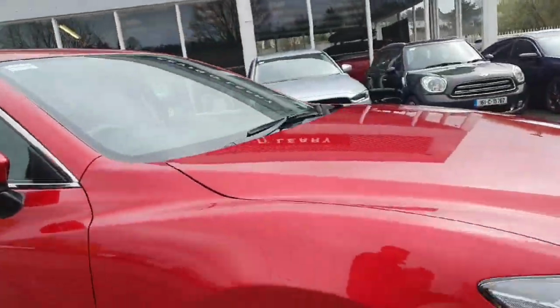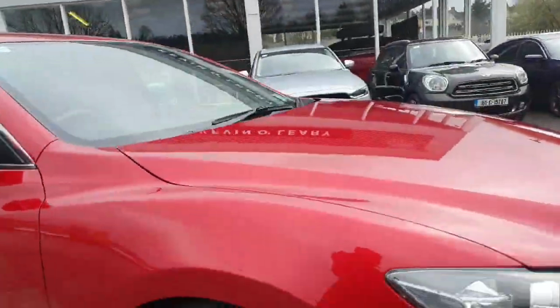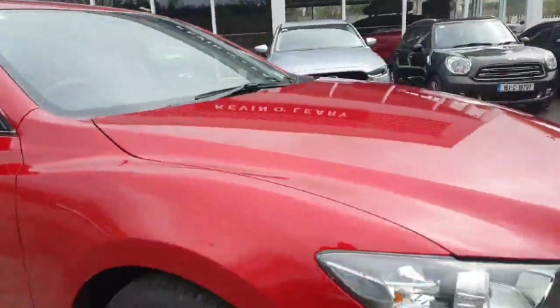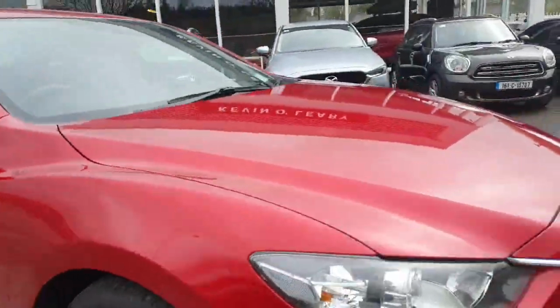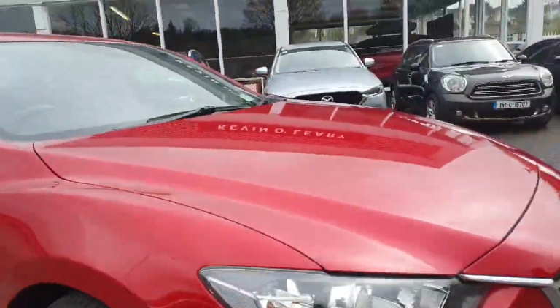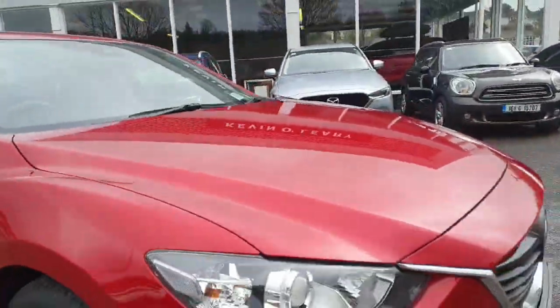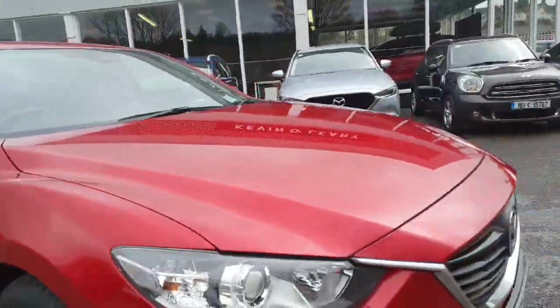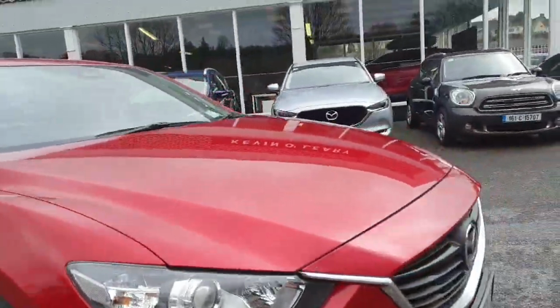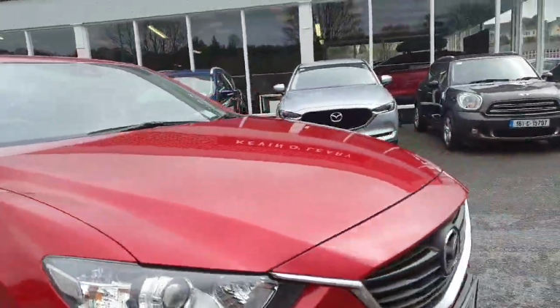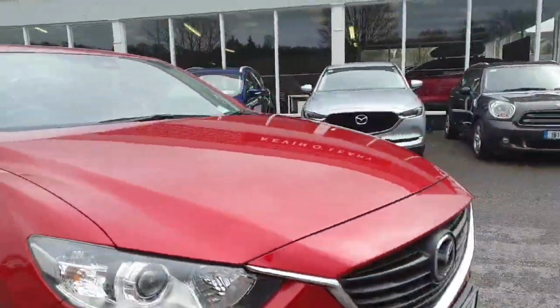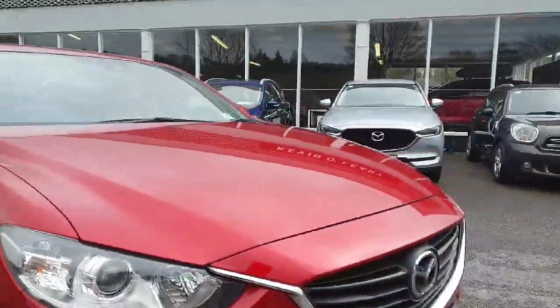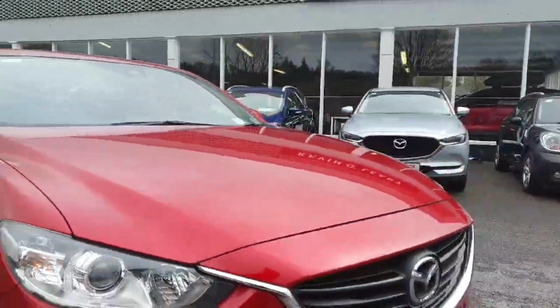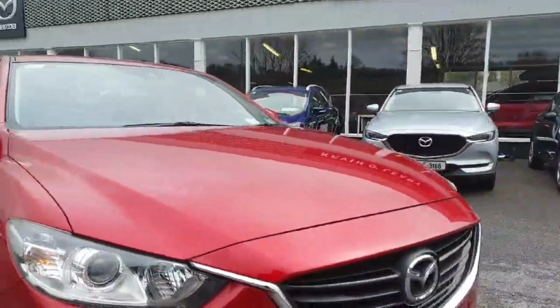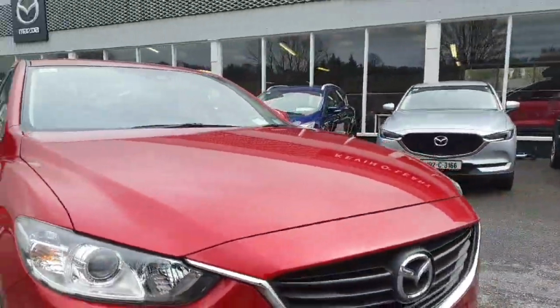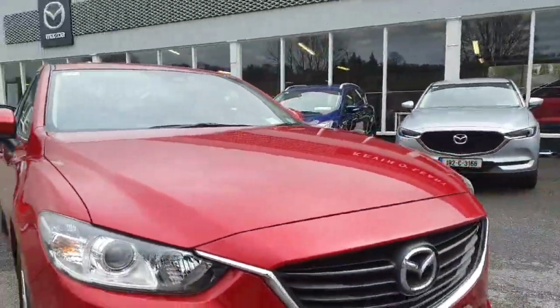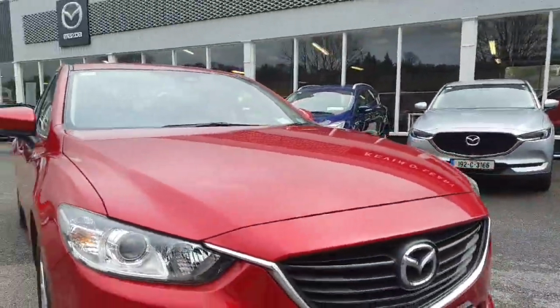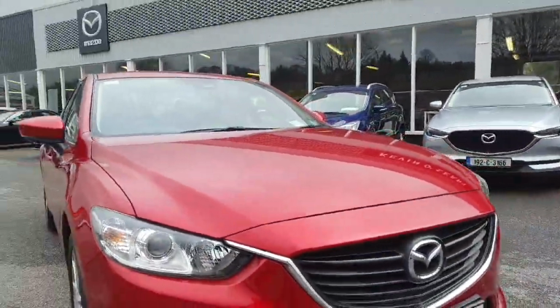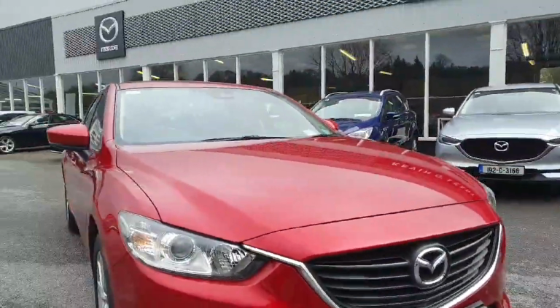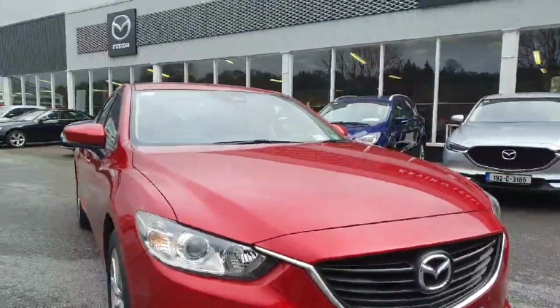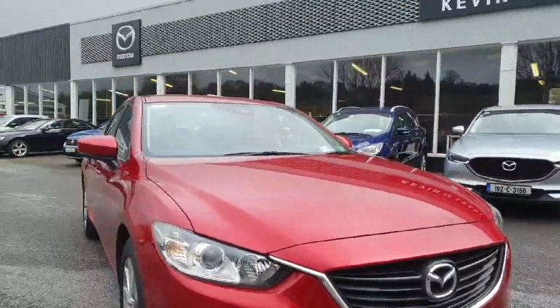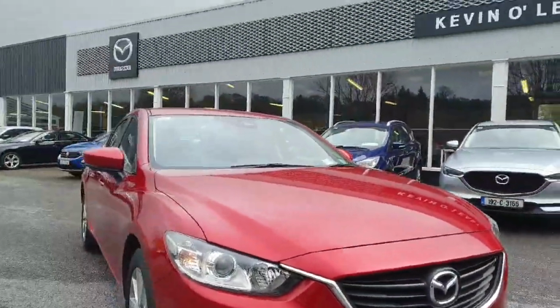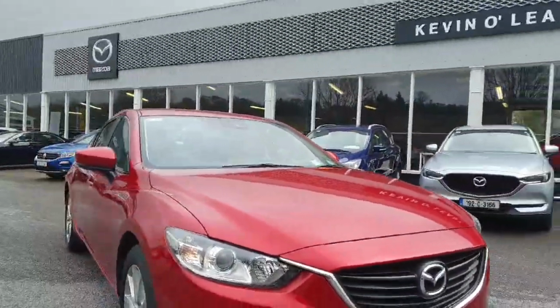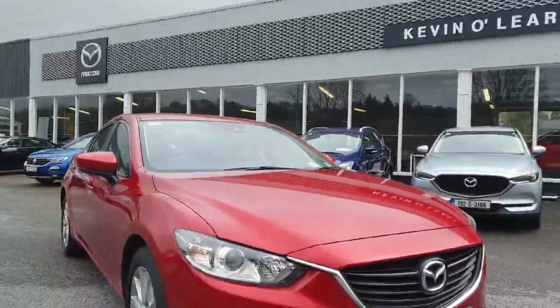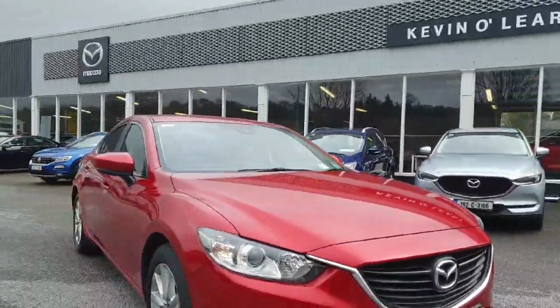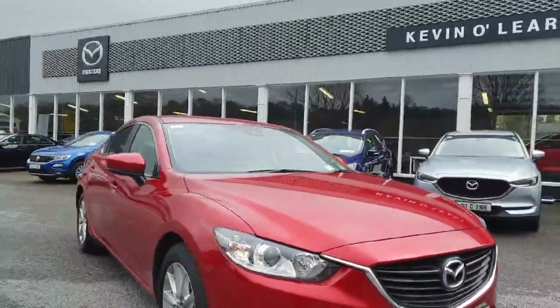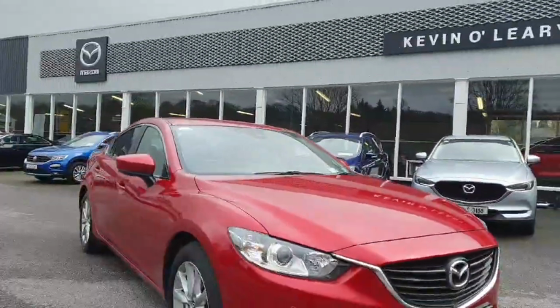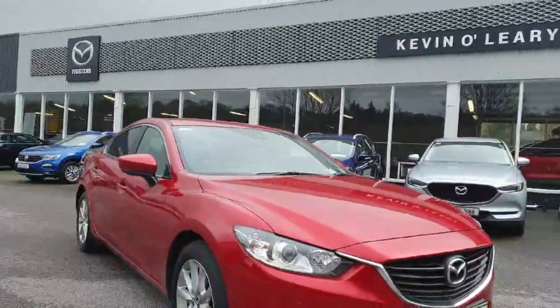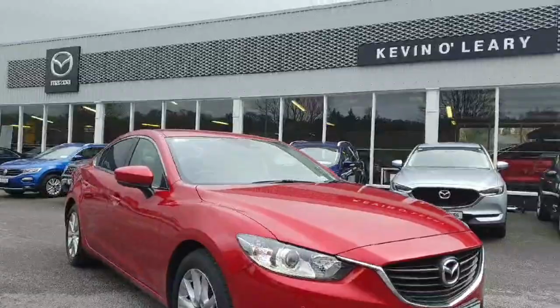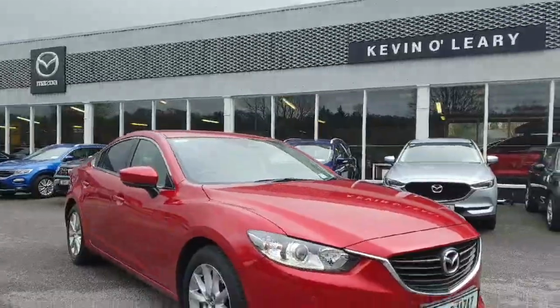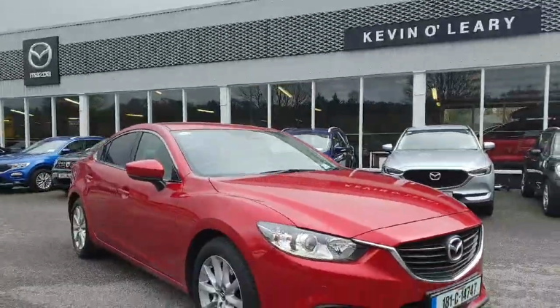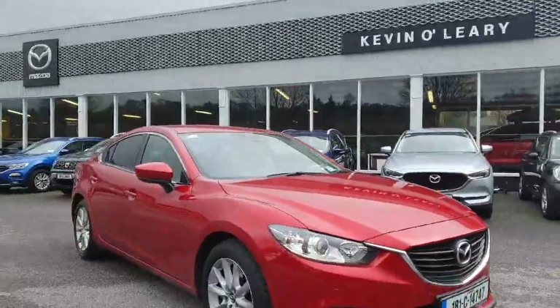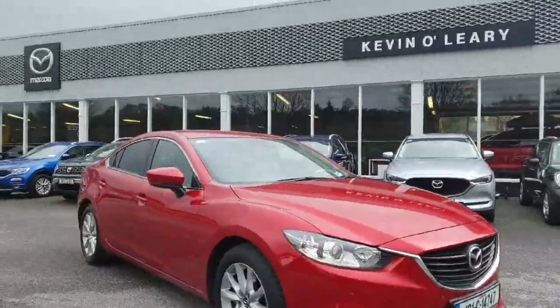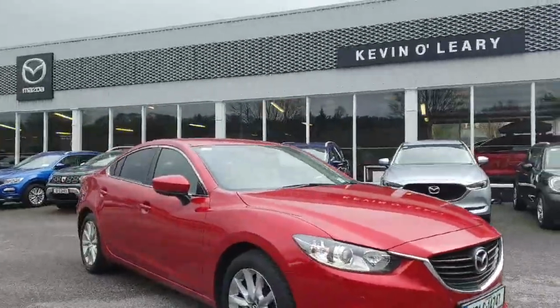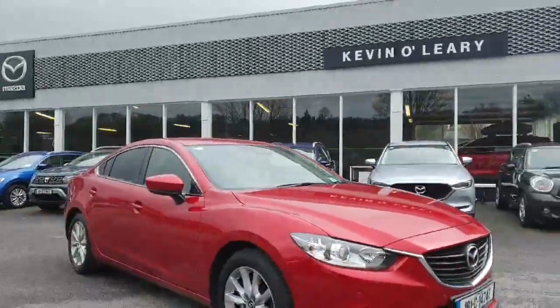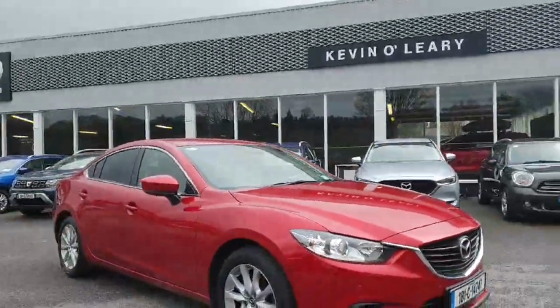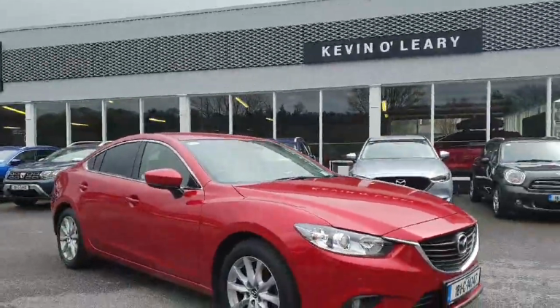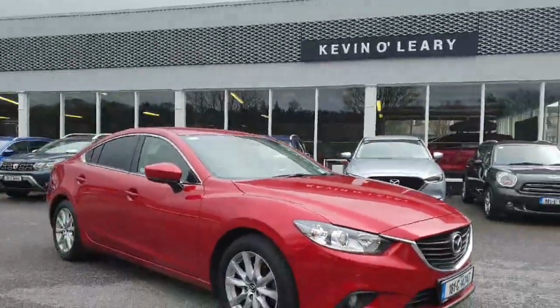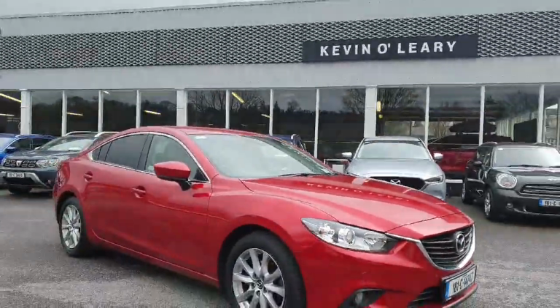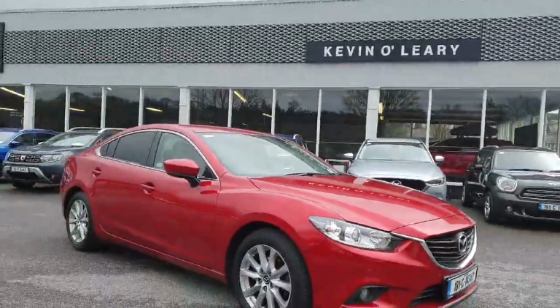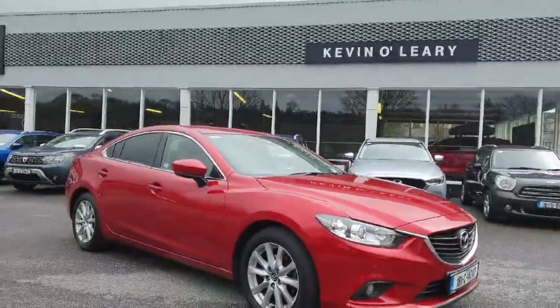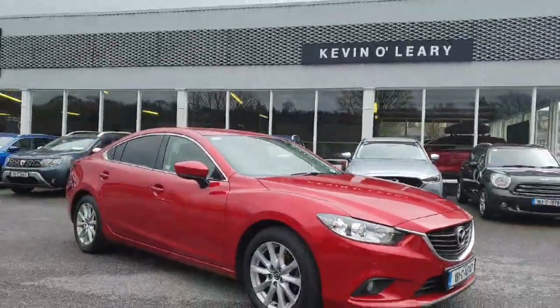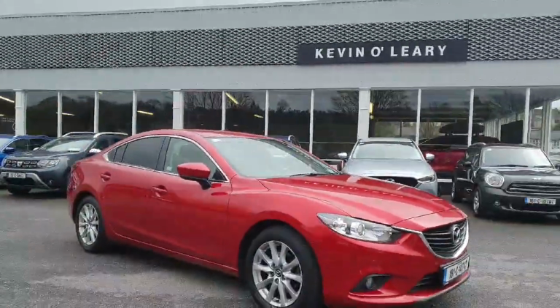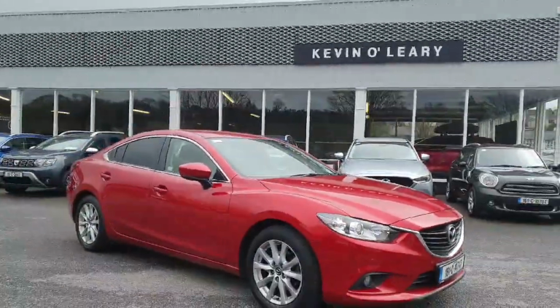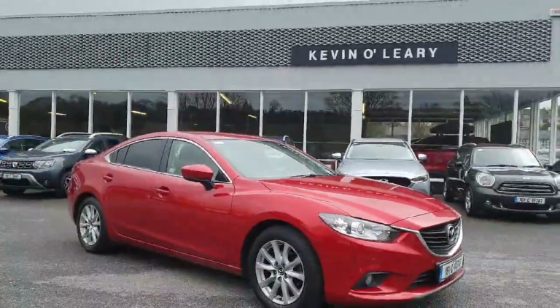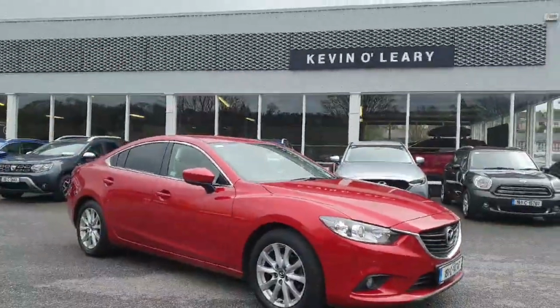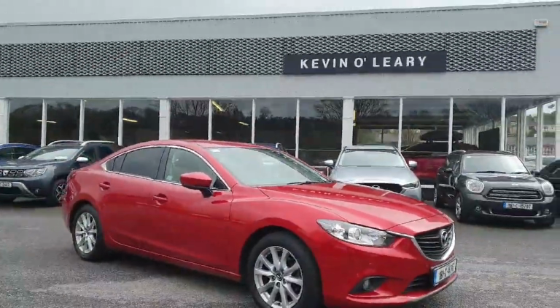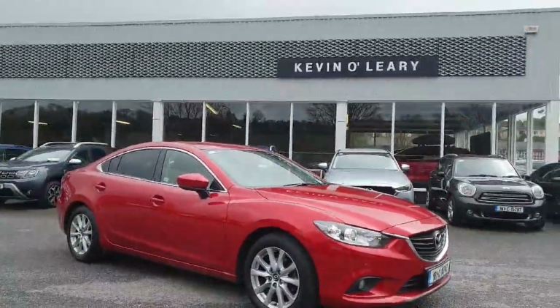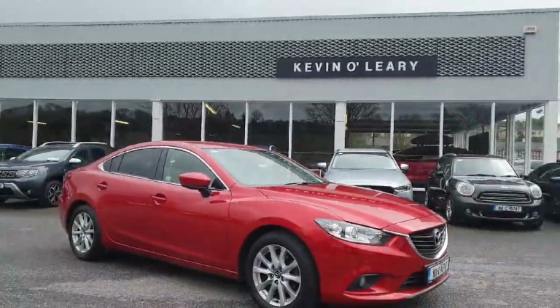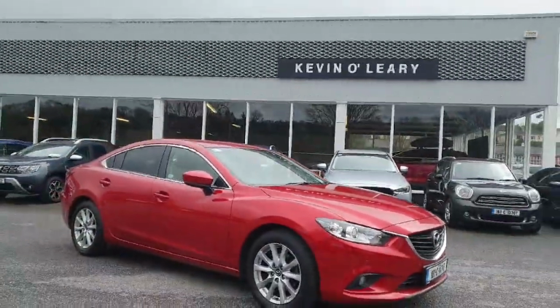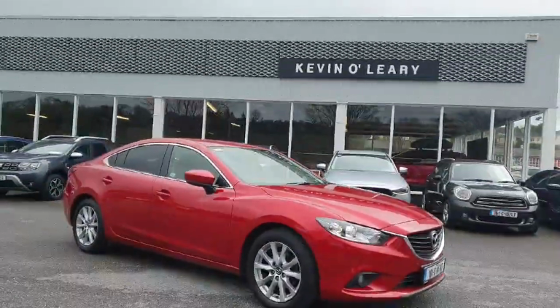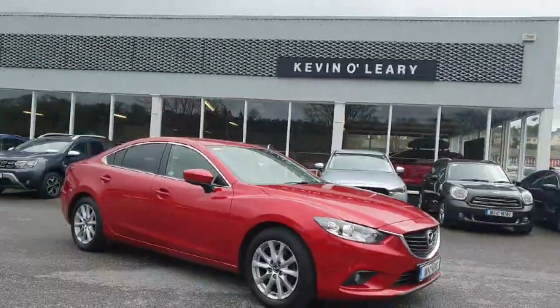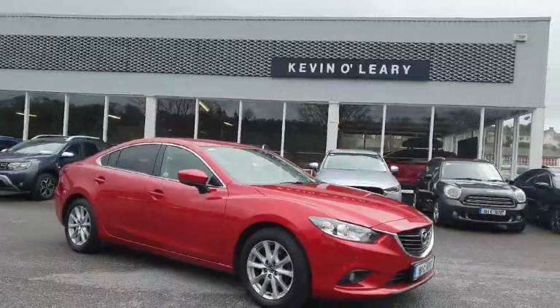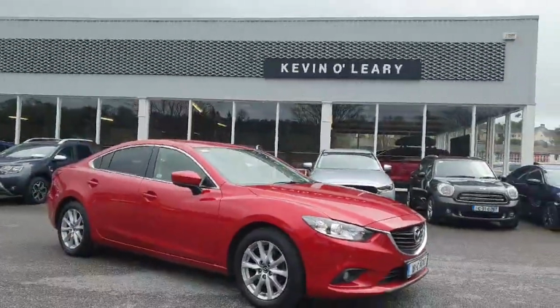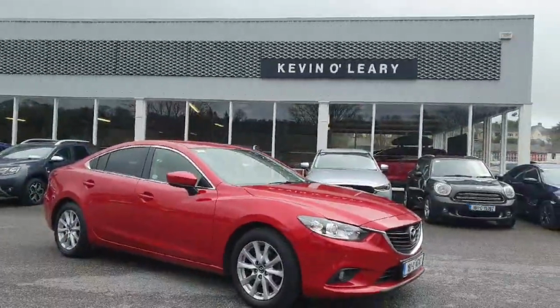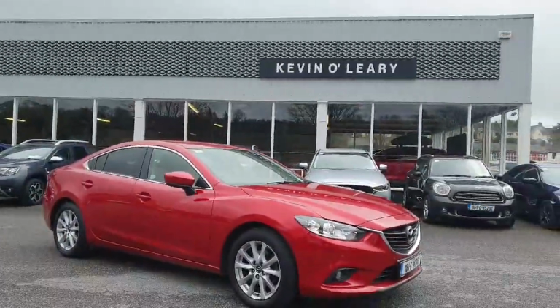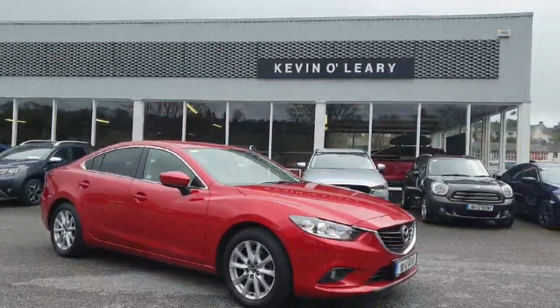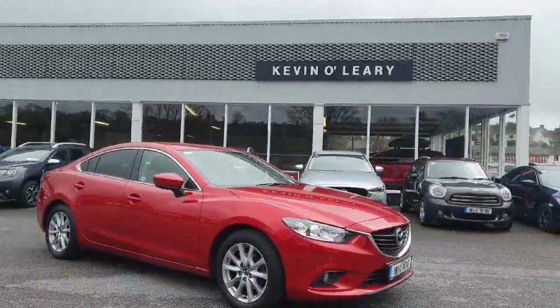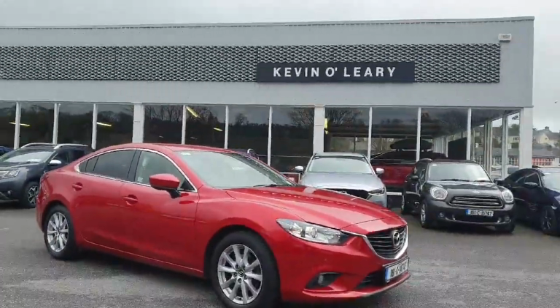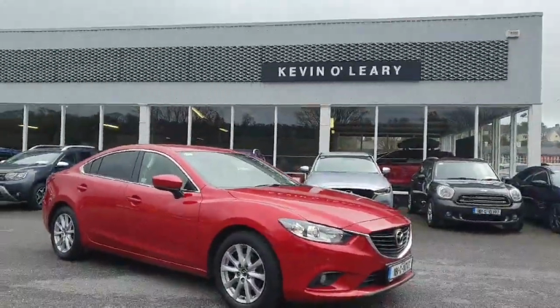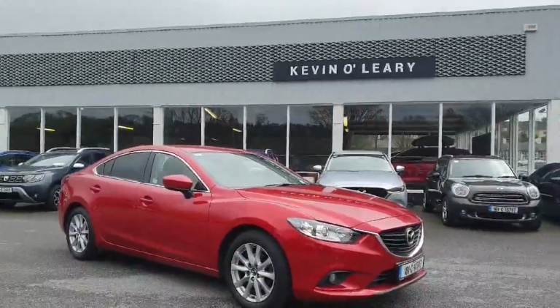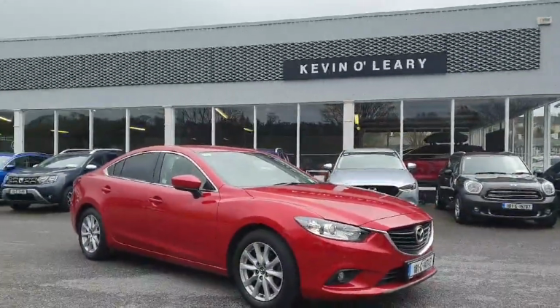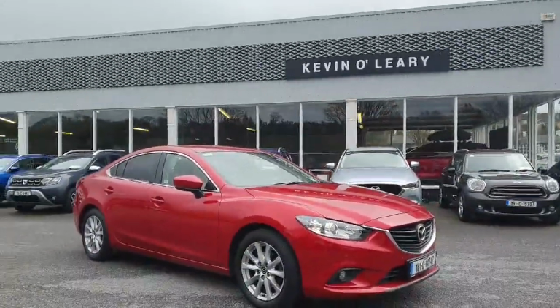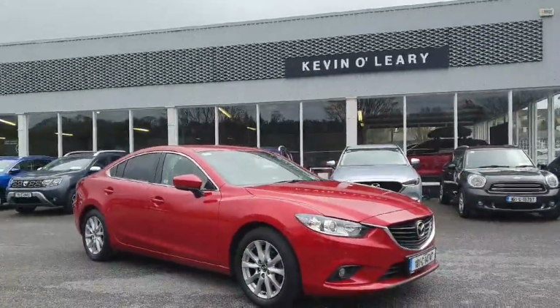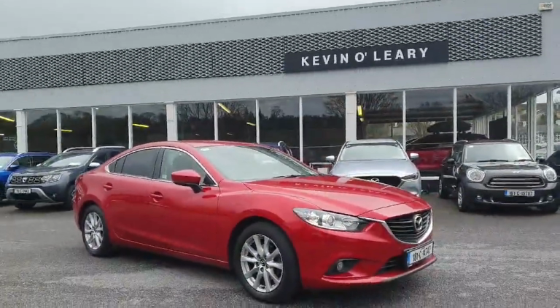So that is your 181 Mazda 6, available here on low rate finance with zero deposit required here at Kevin O'Leary's.